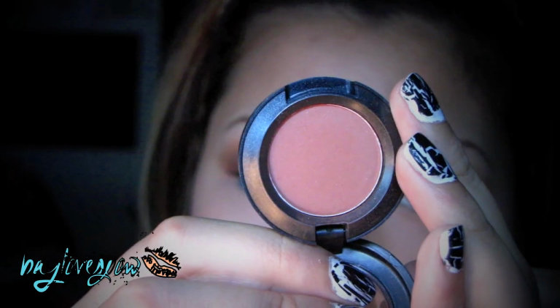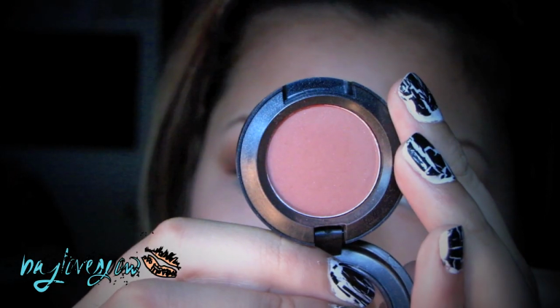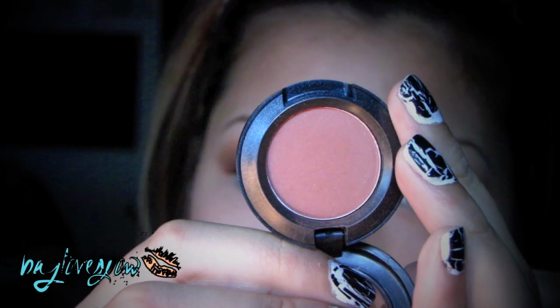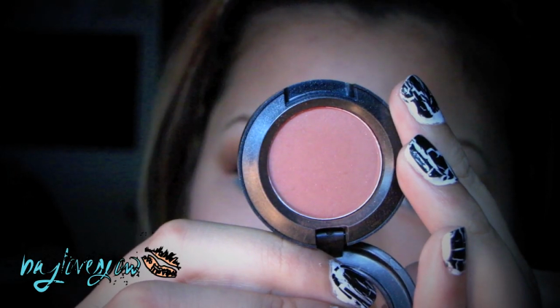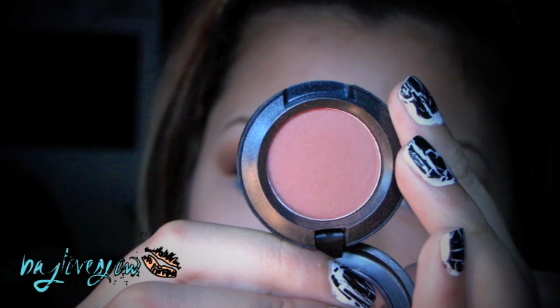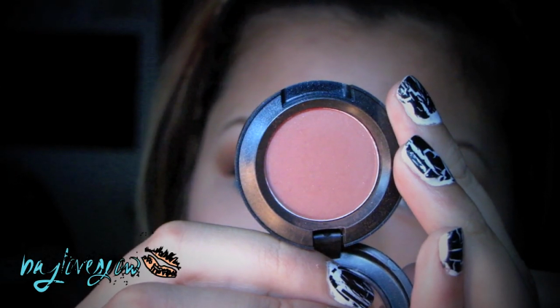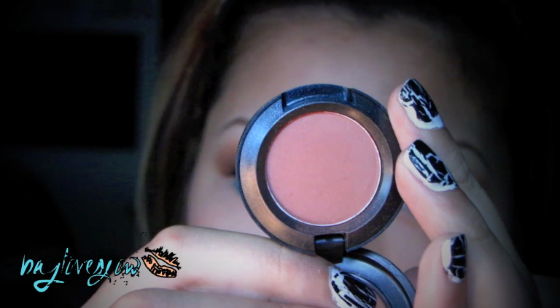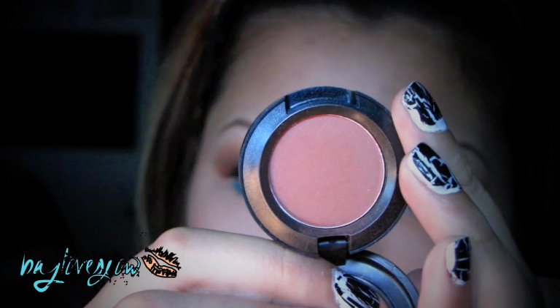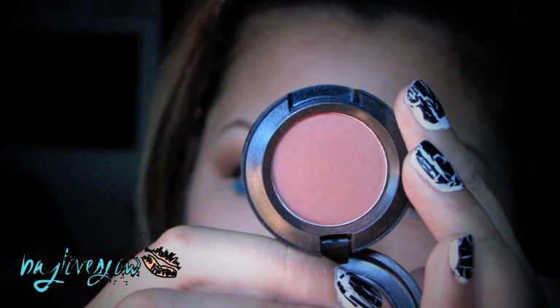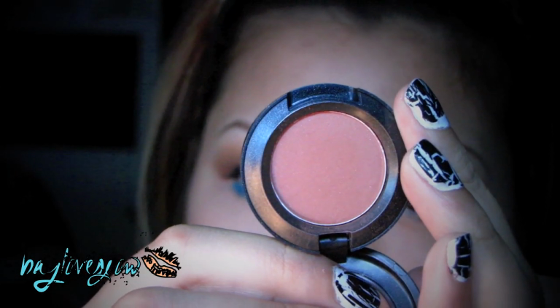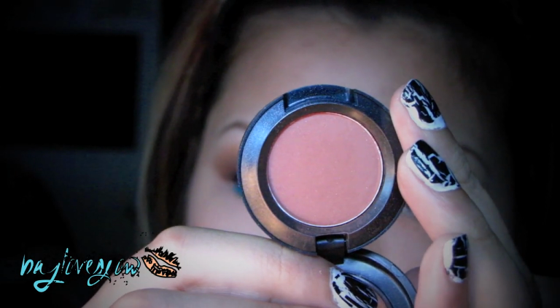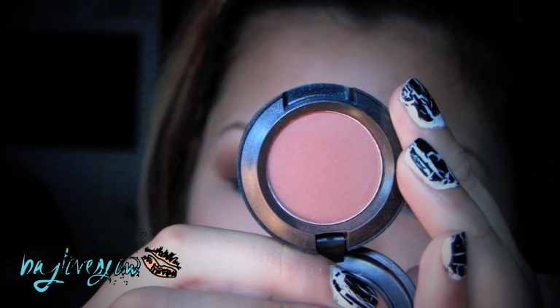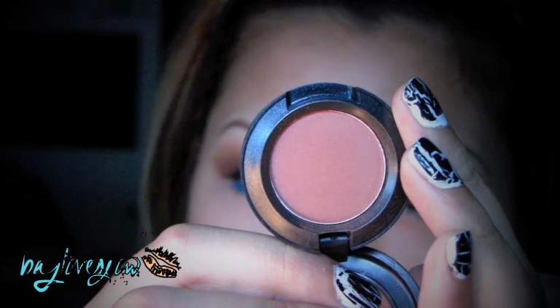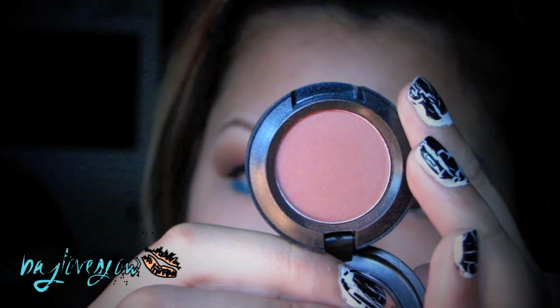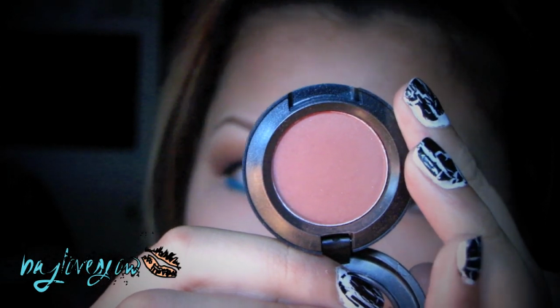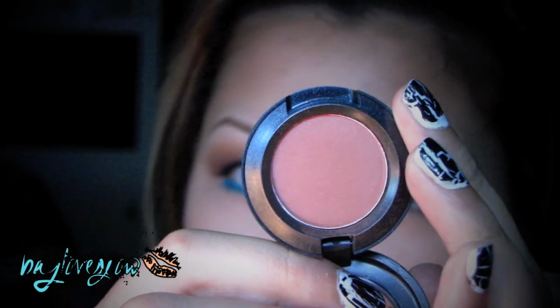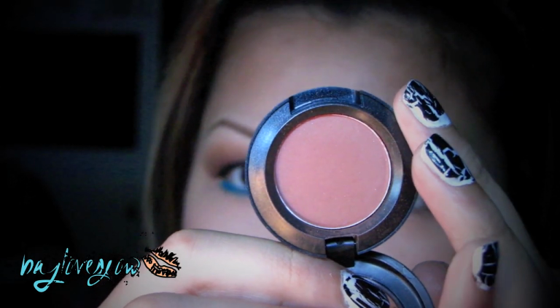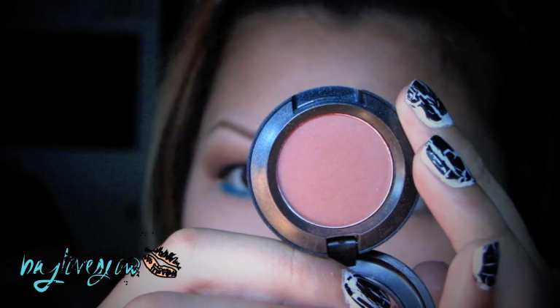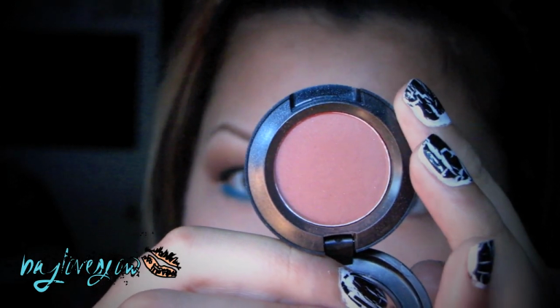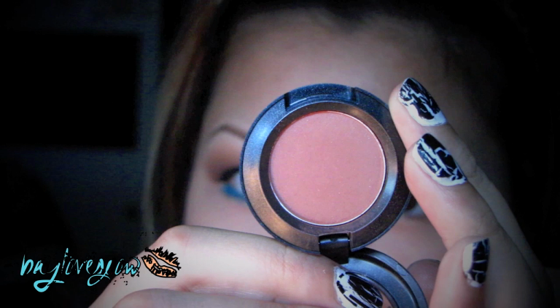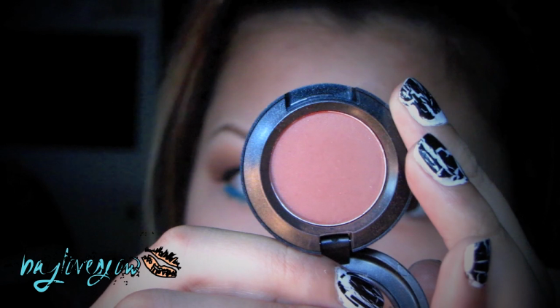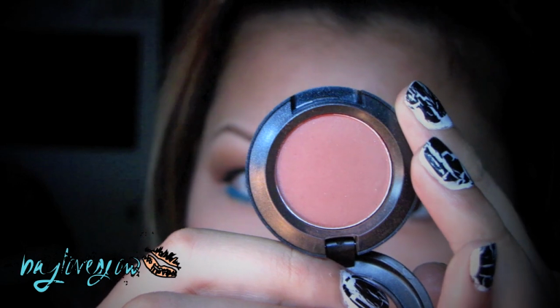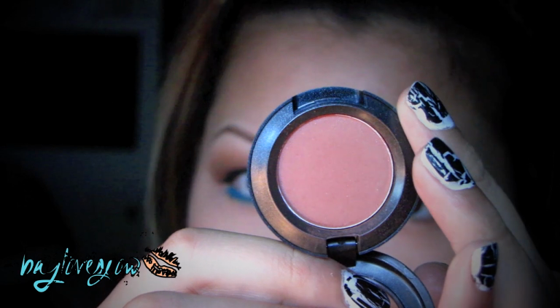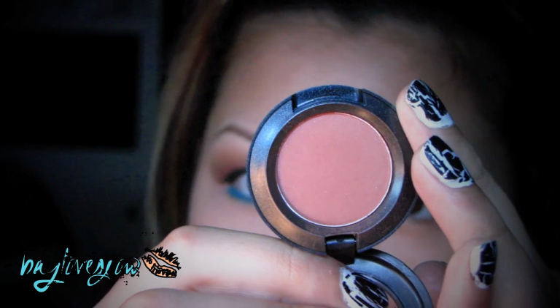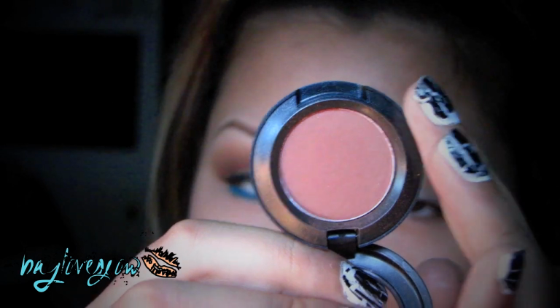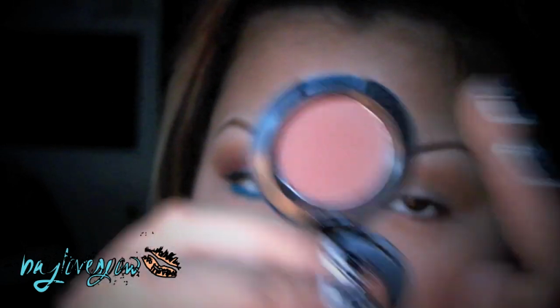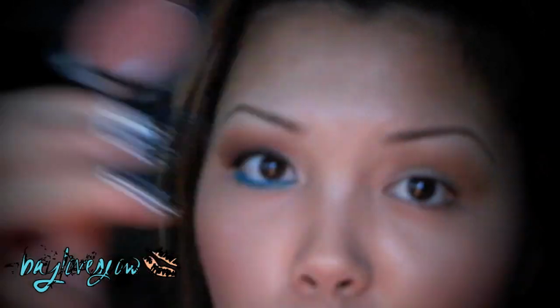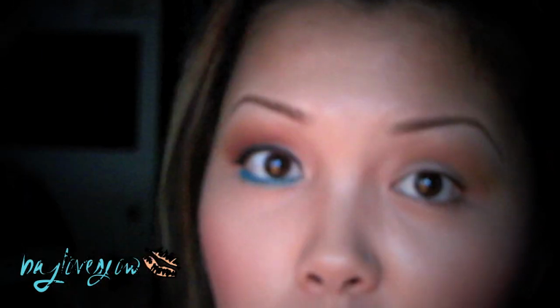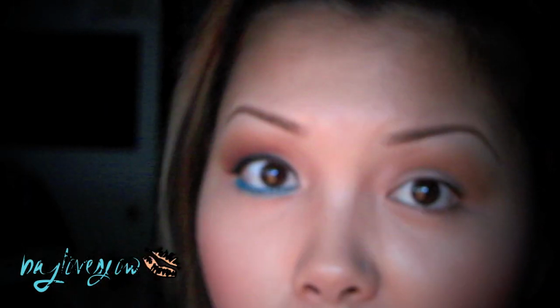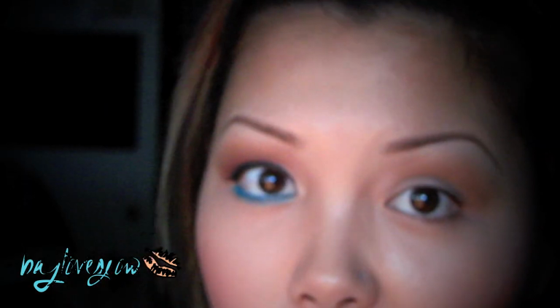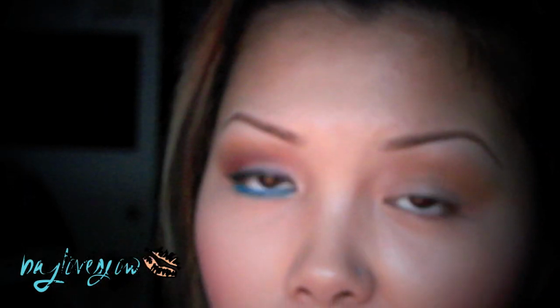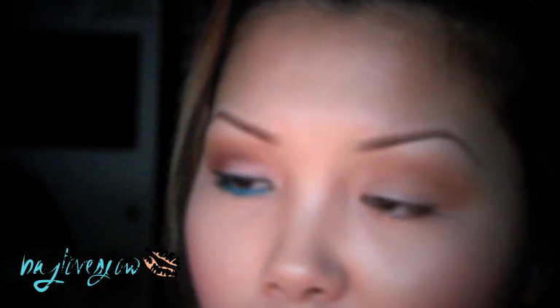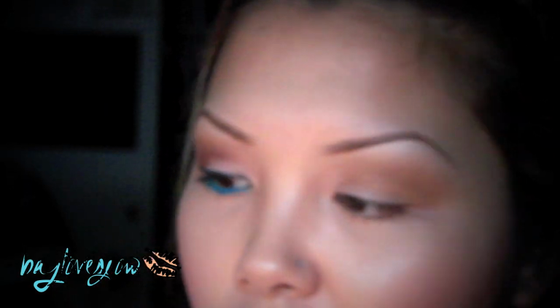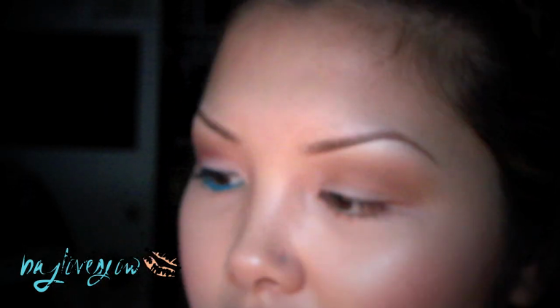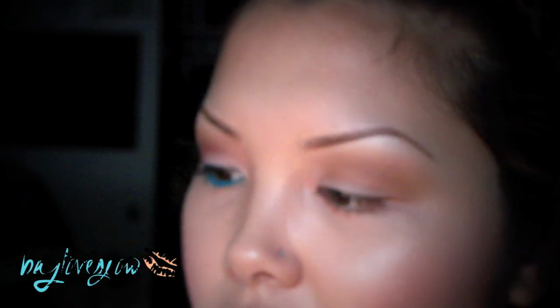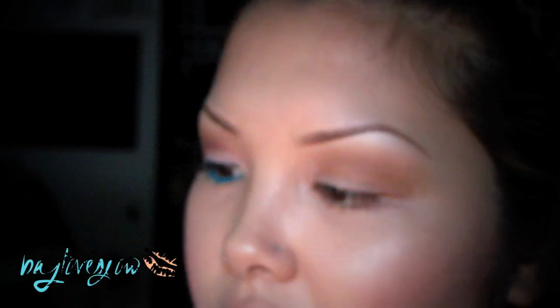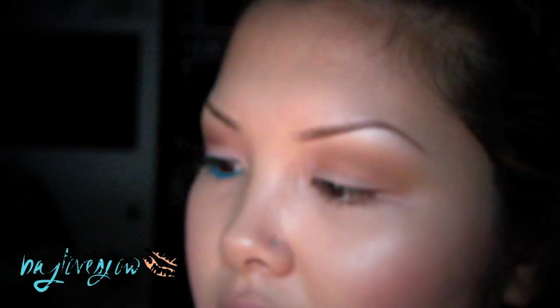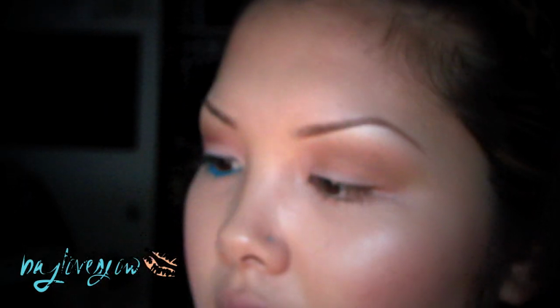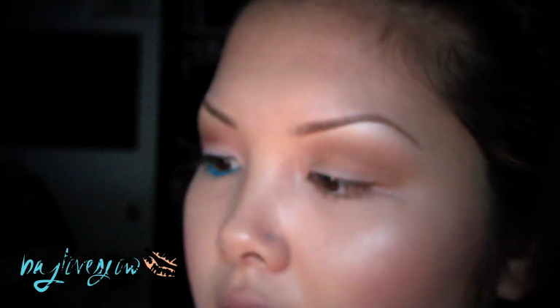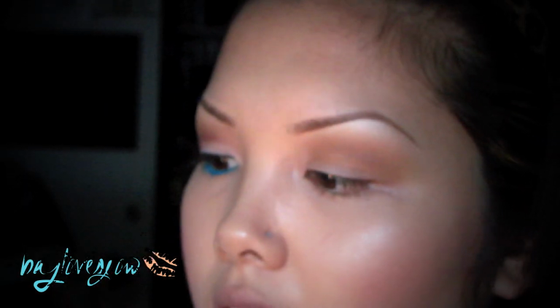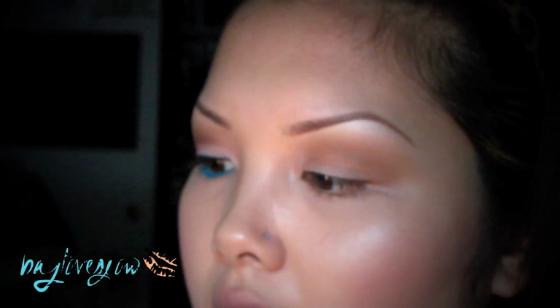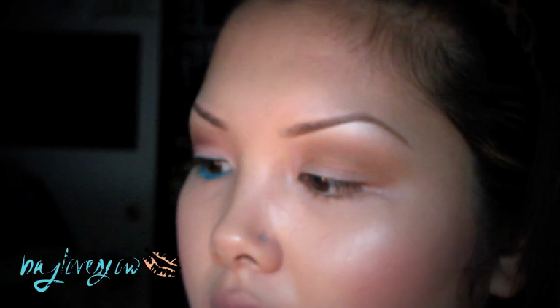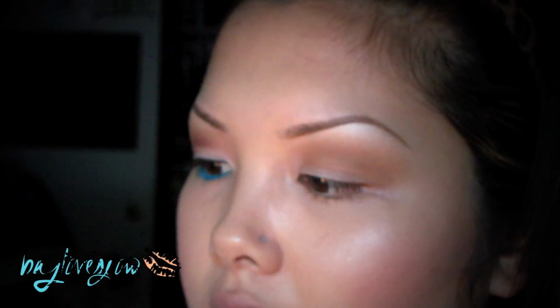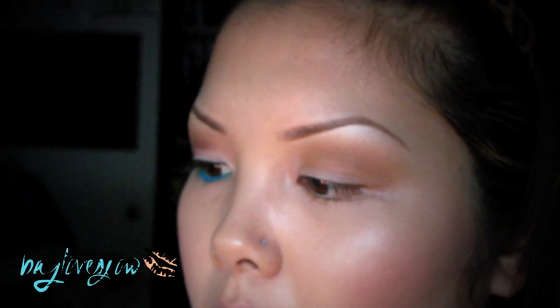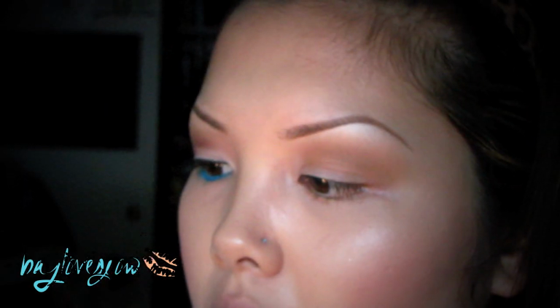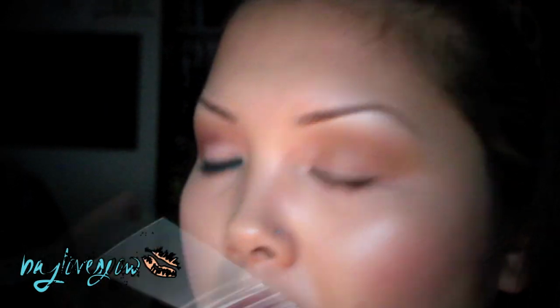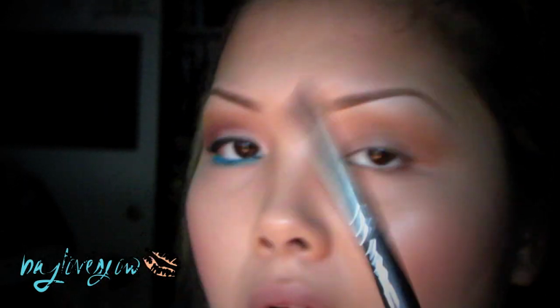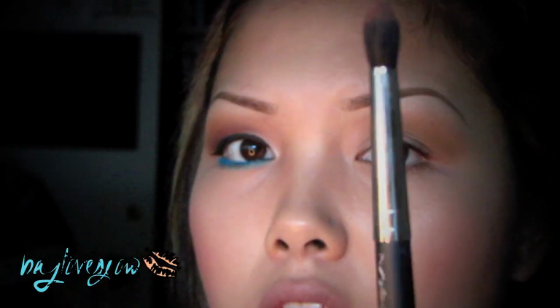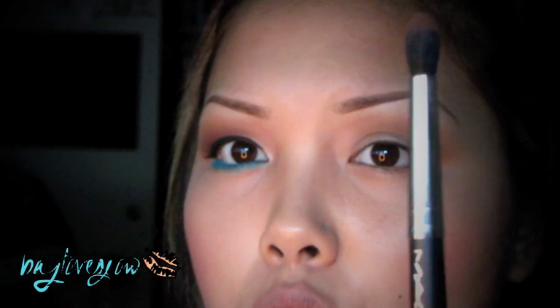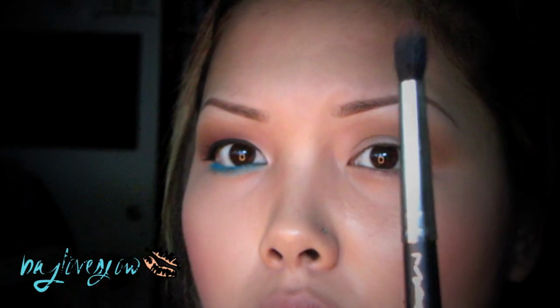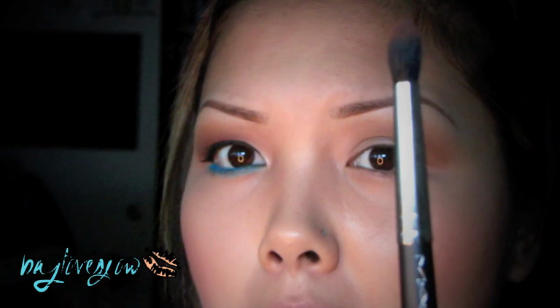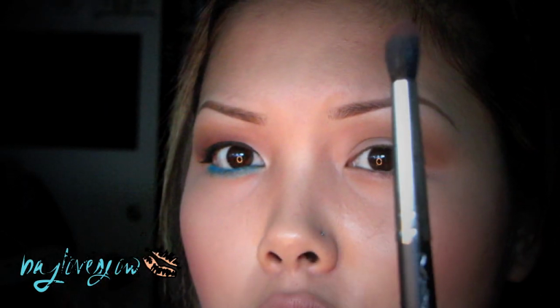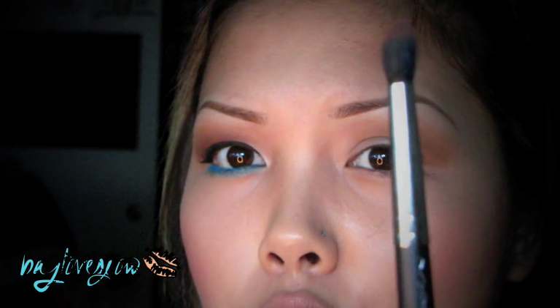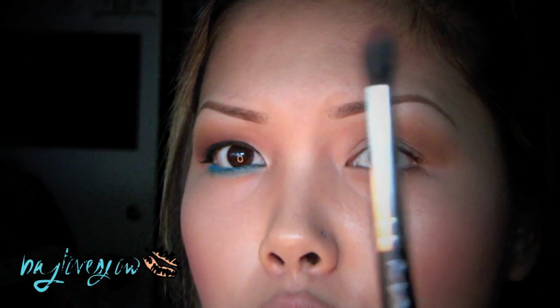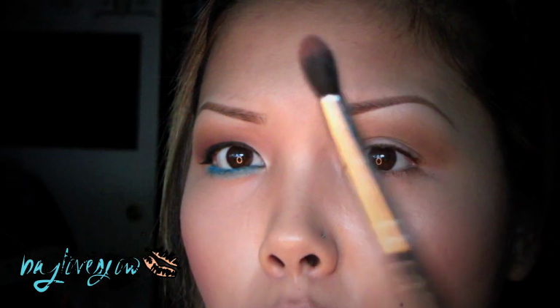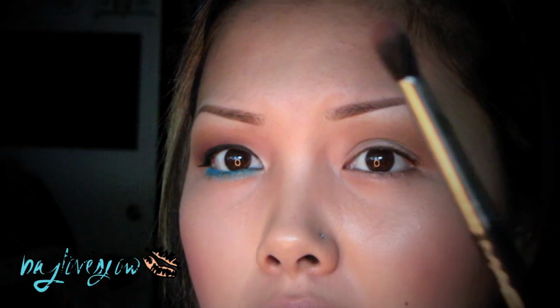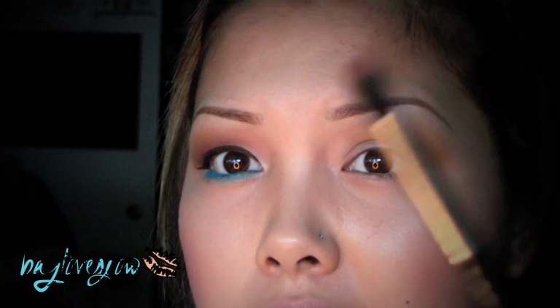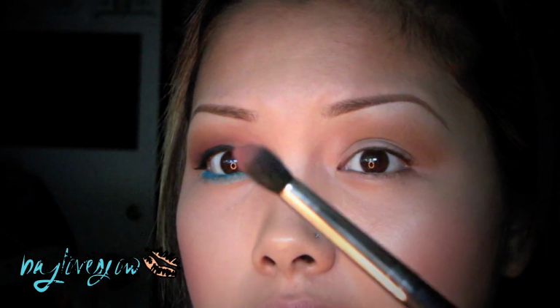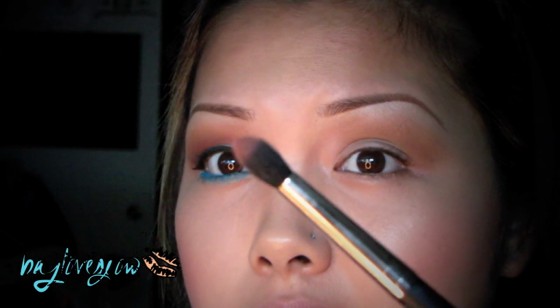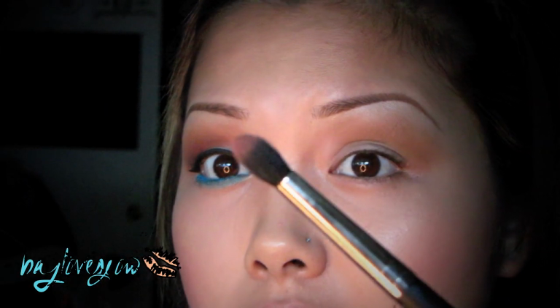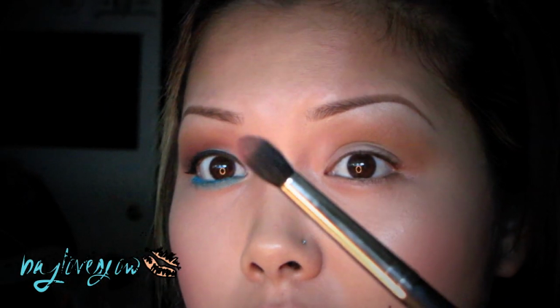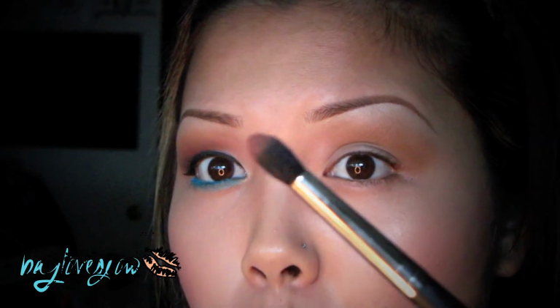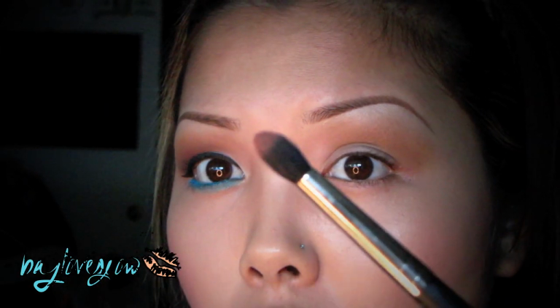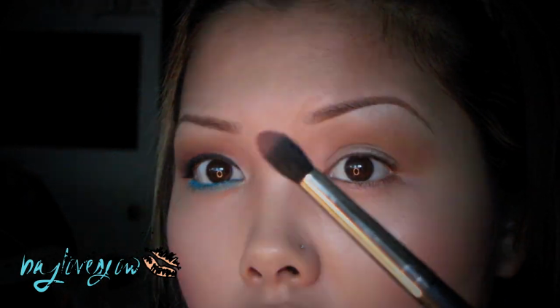The next color that I'm going to be taking is Brown Script, which is one of my favorites, and I'm going to apply this with my 226 brush.